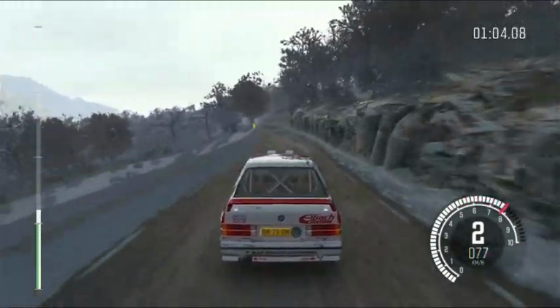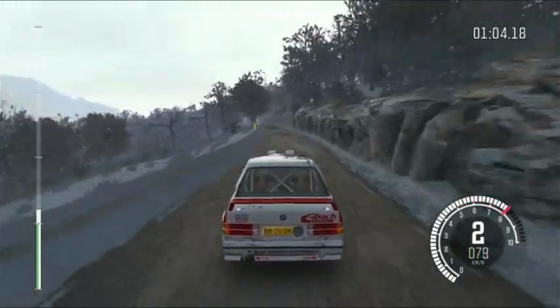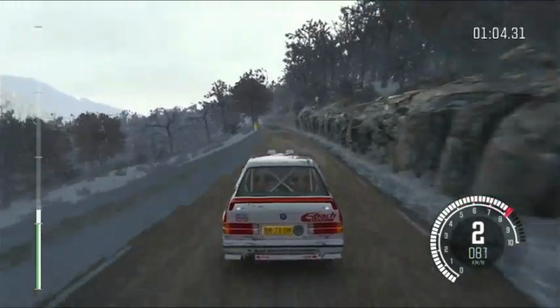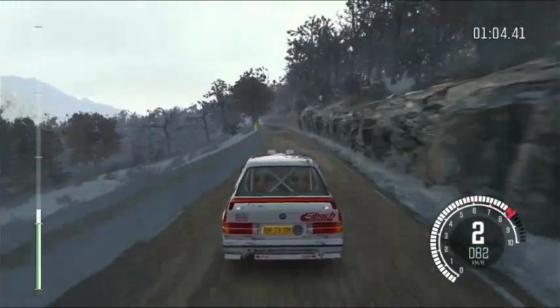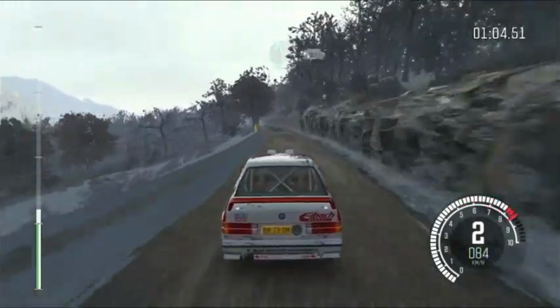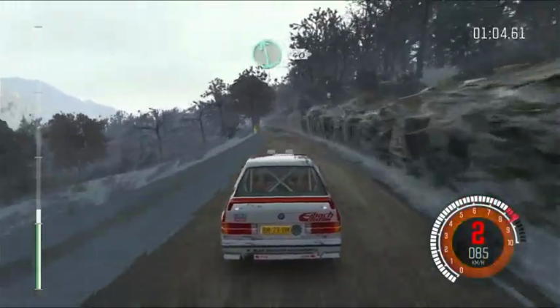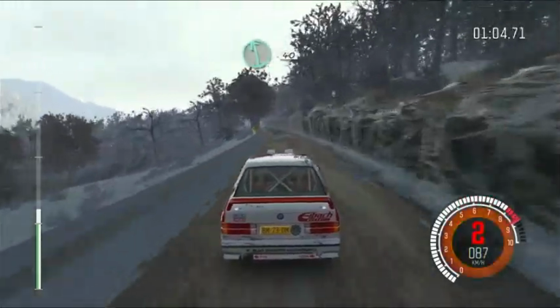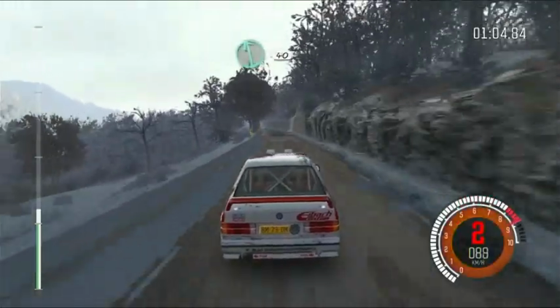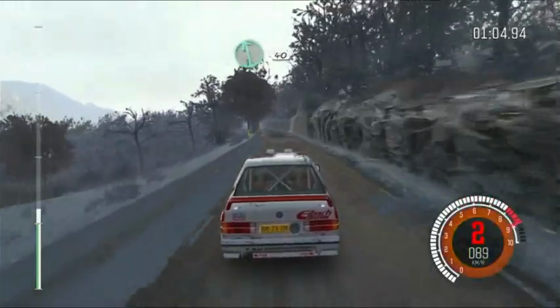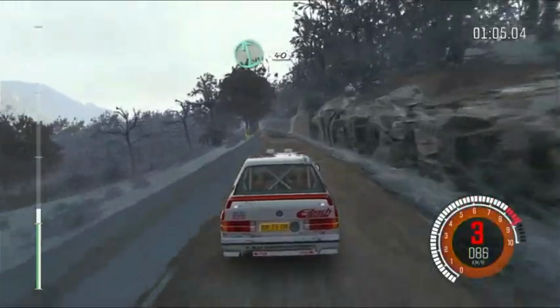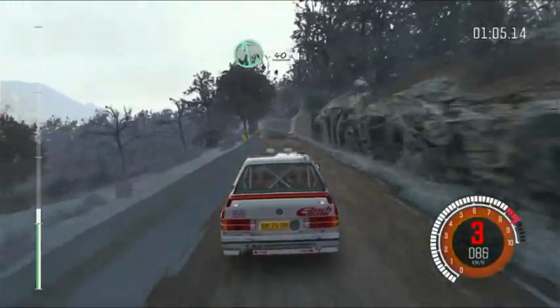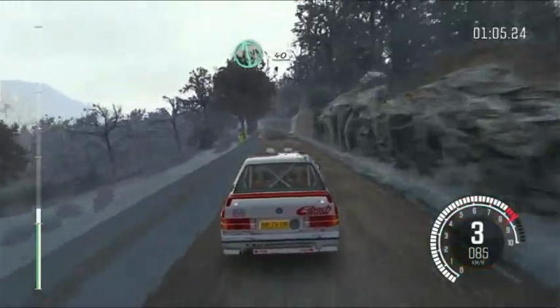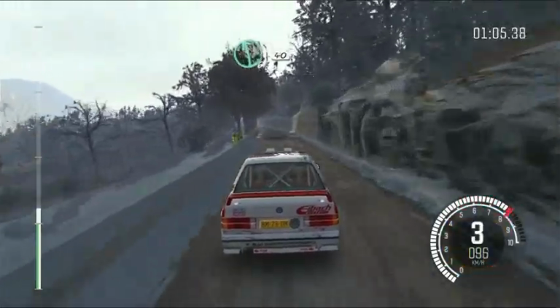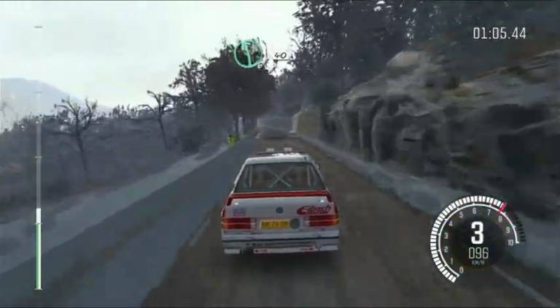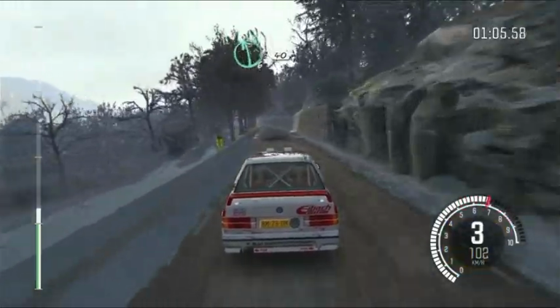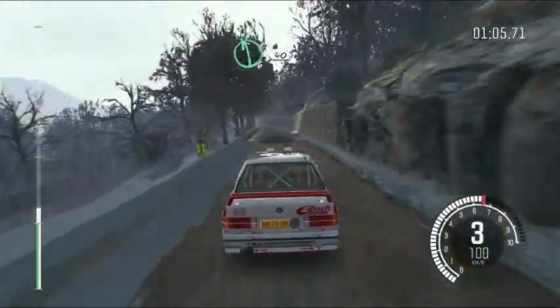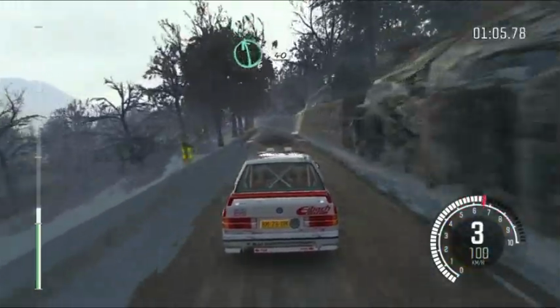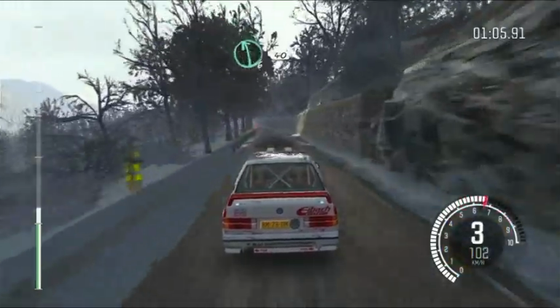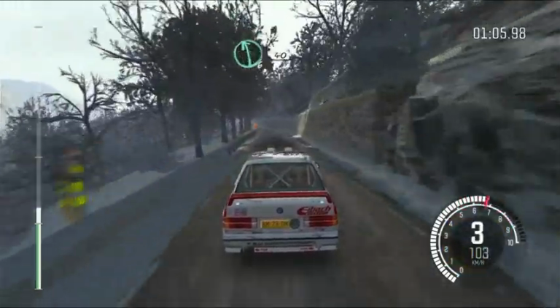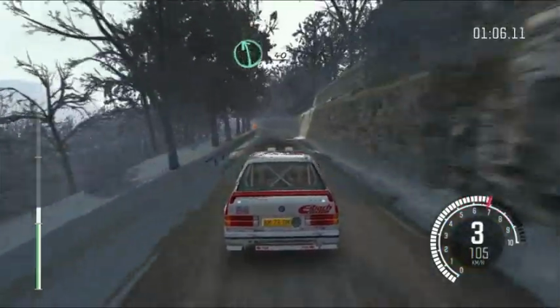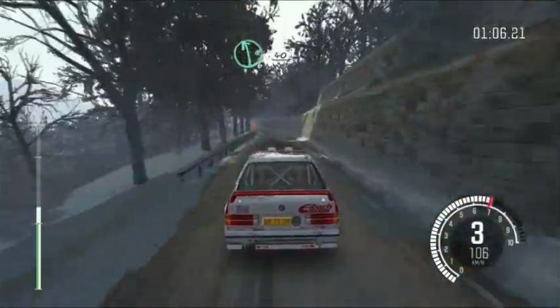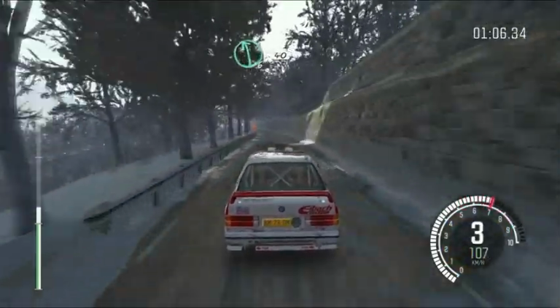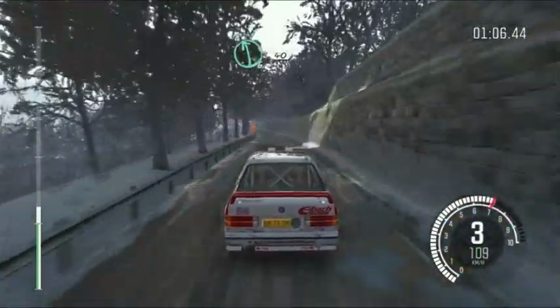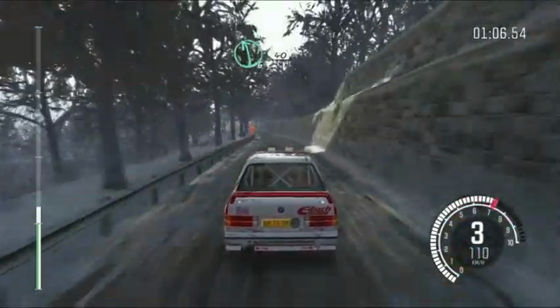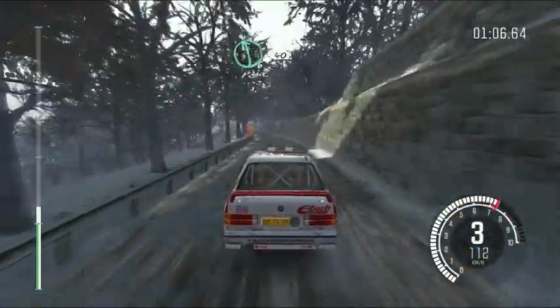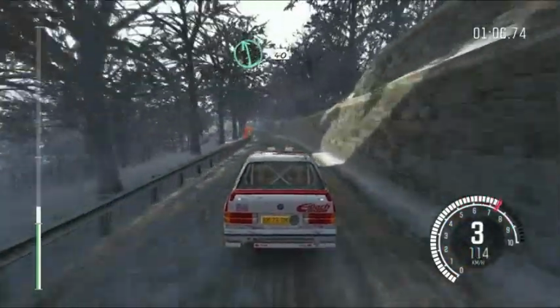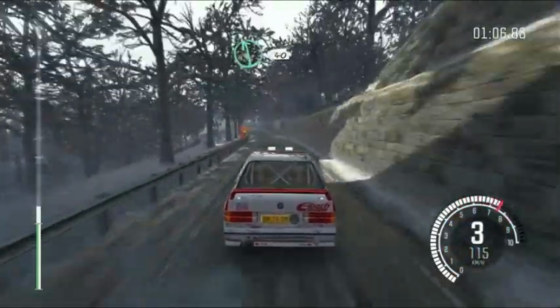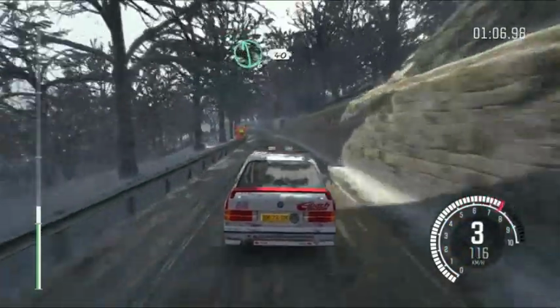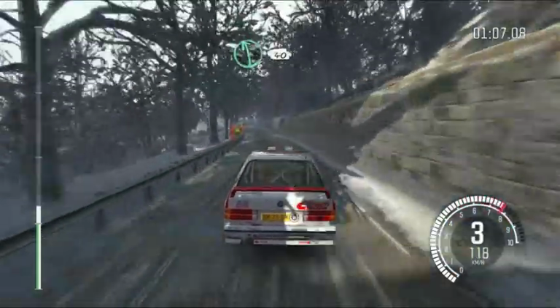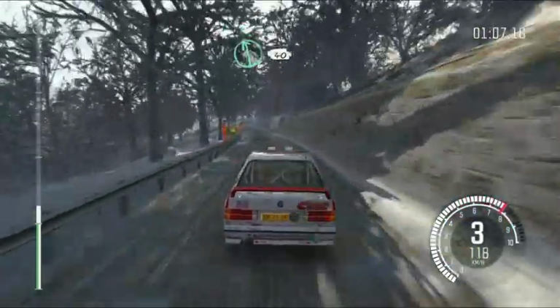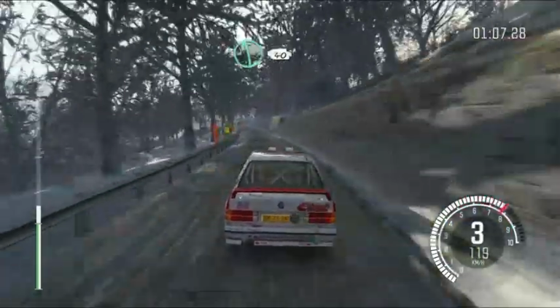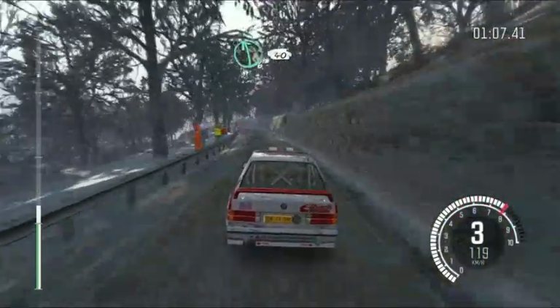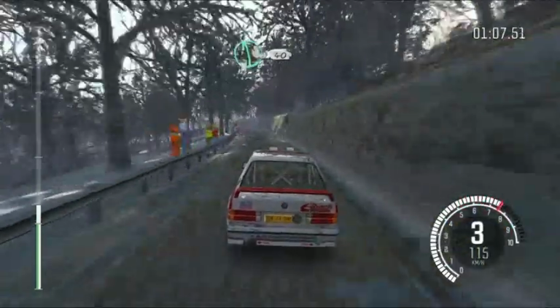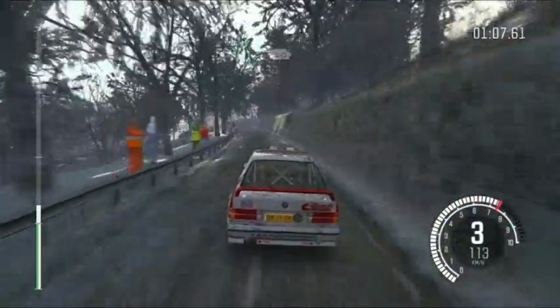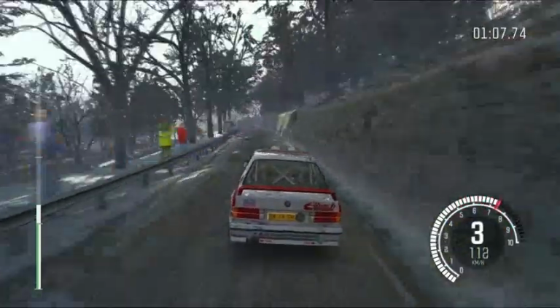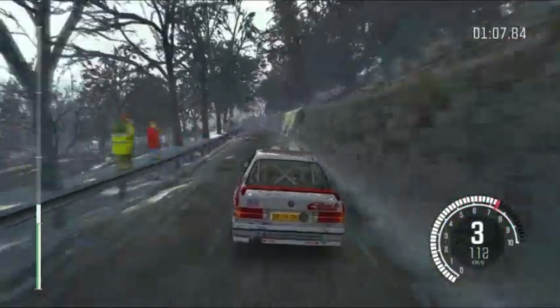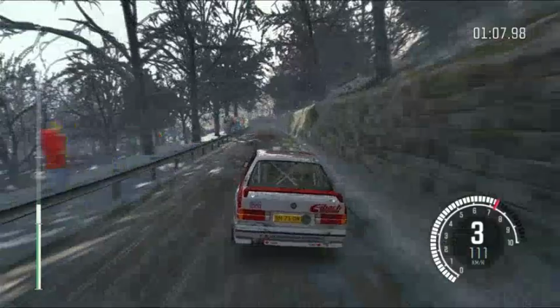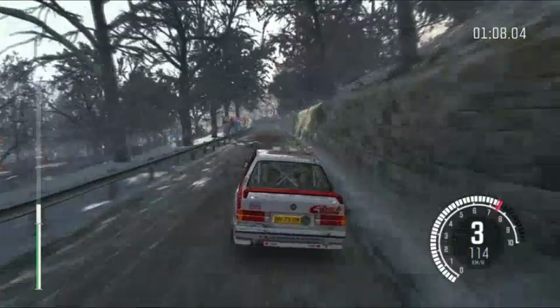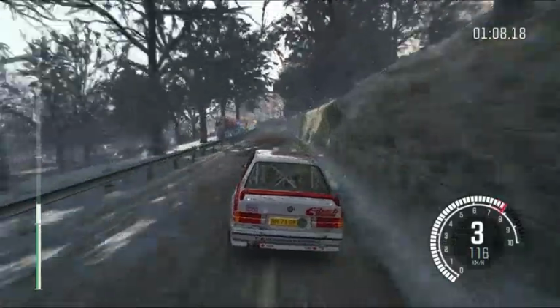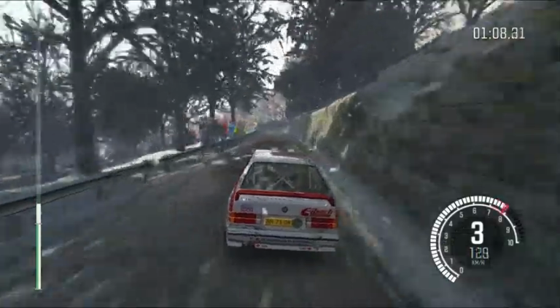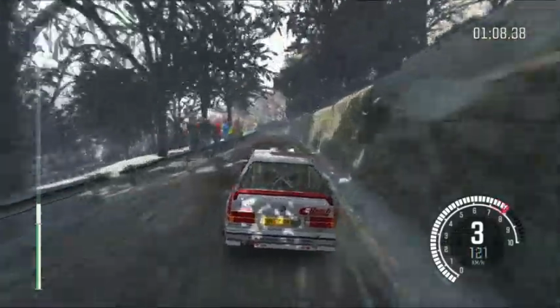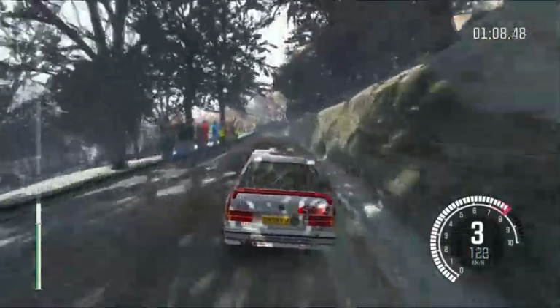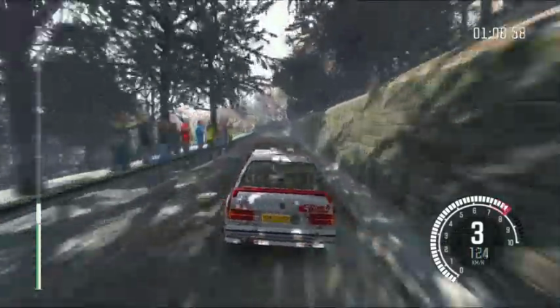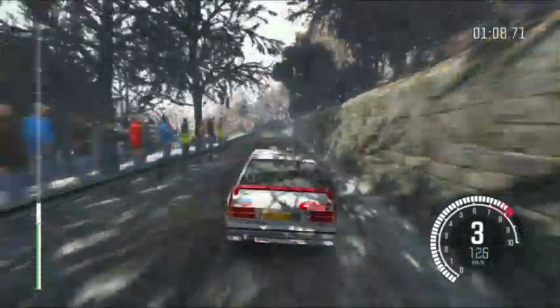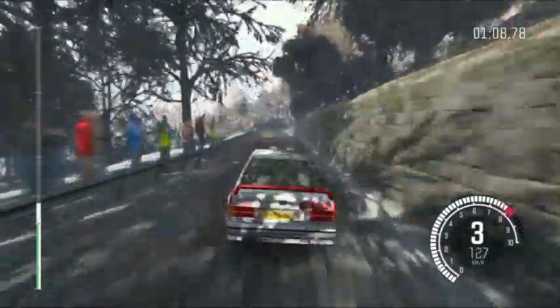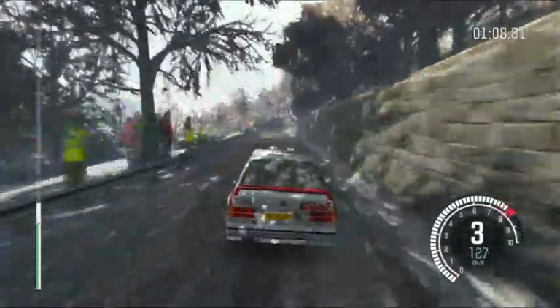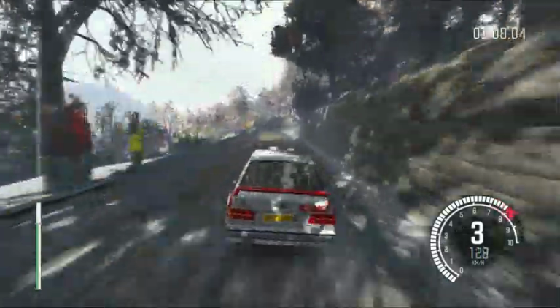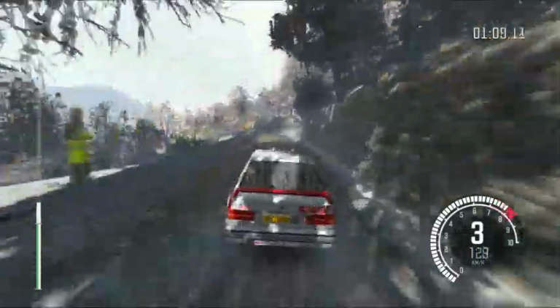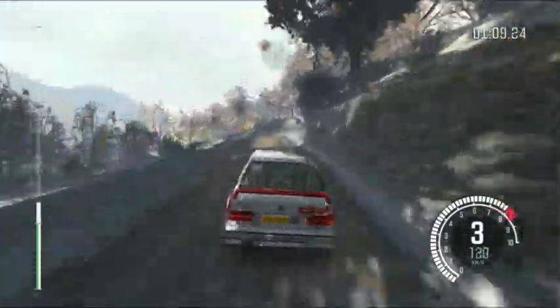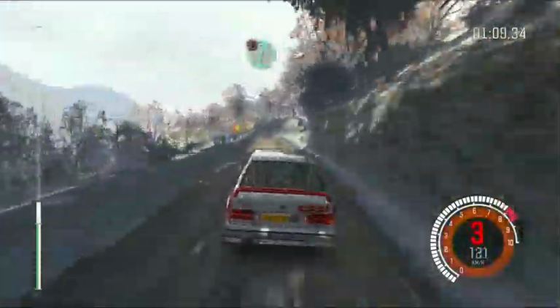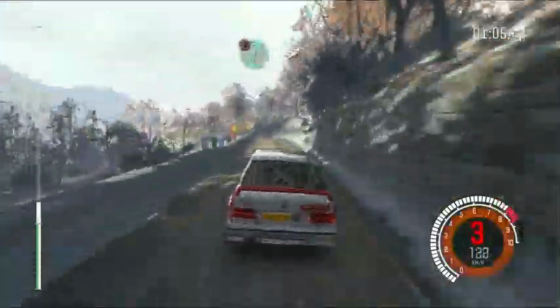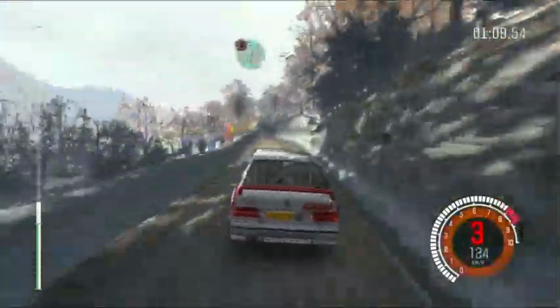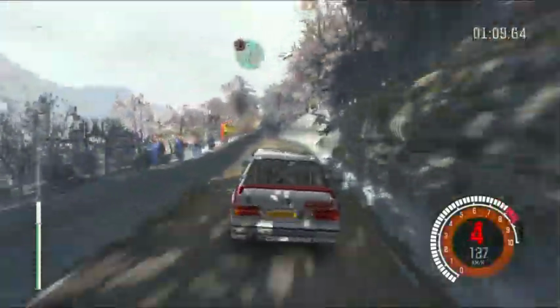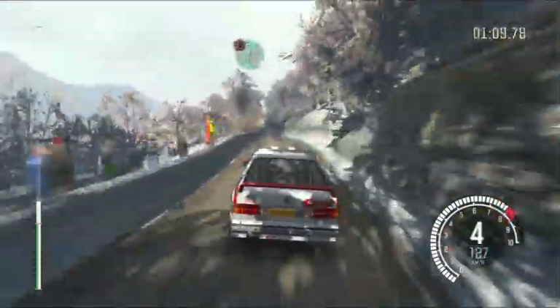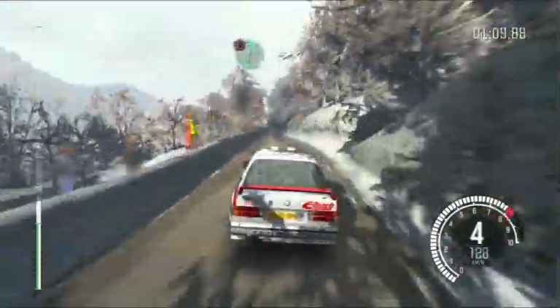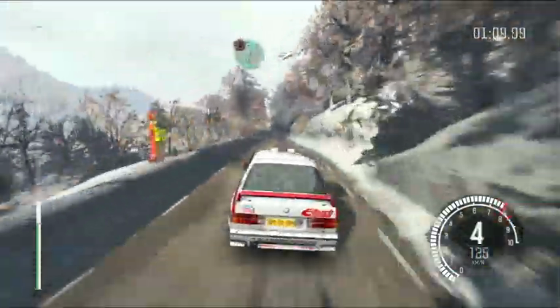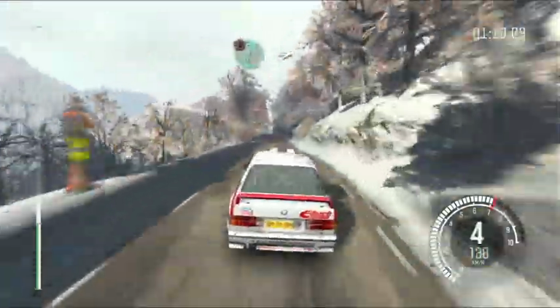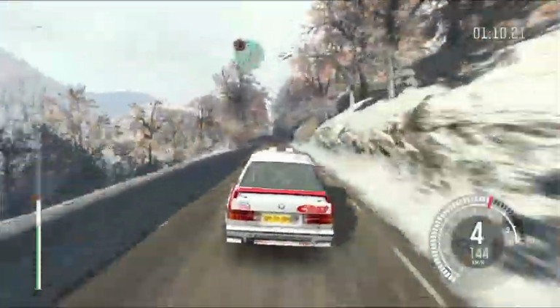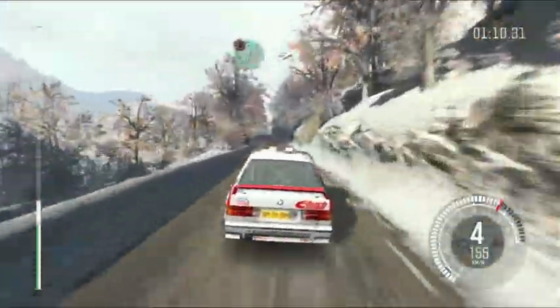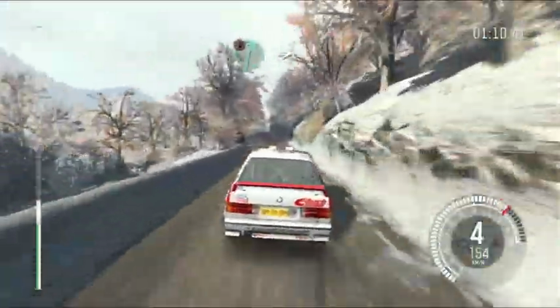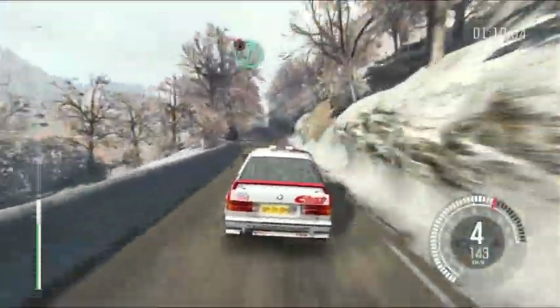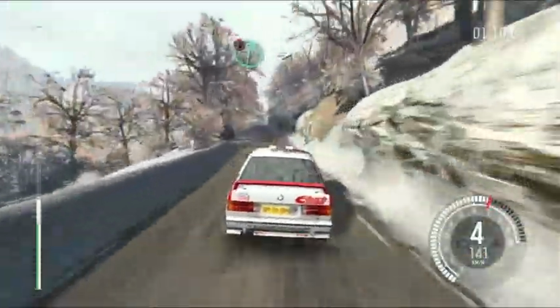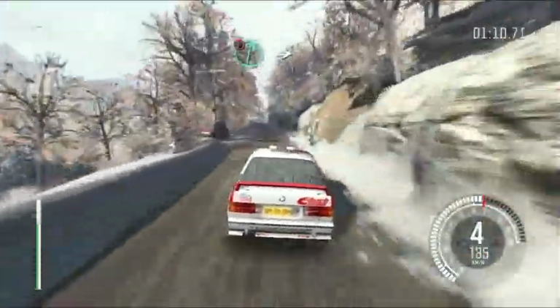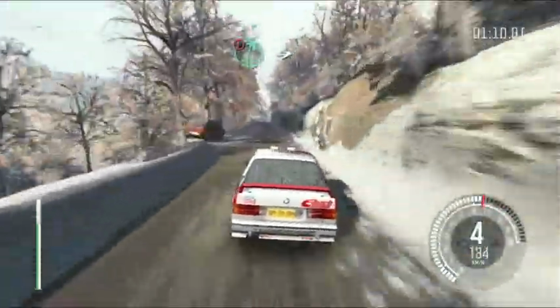Left 6 continues over crest, 40, caution. Right 6 over crest, down.